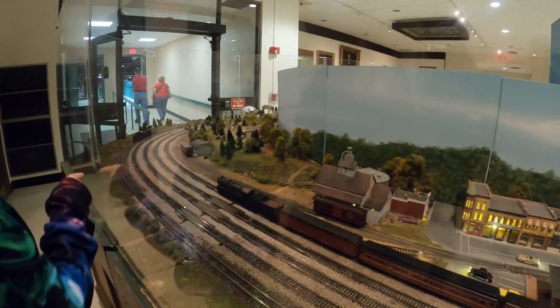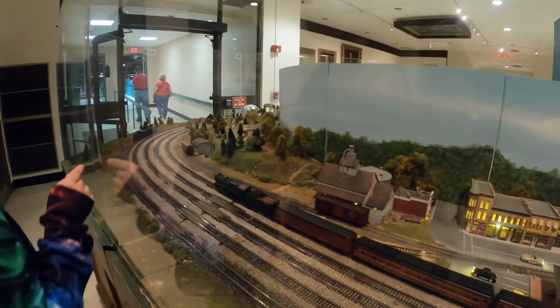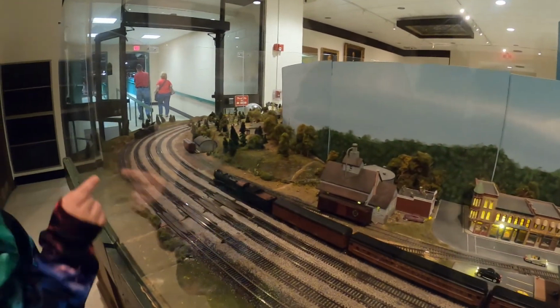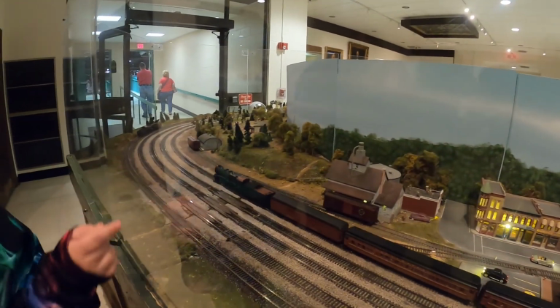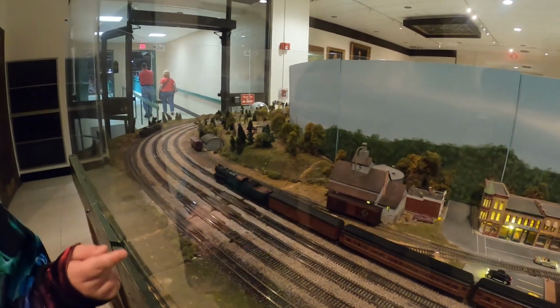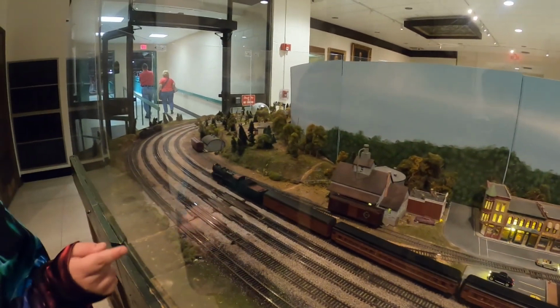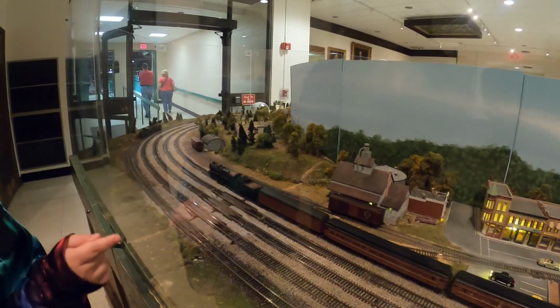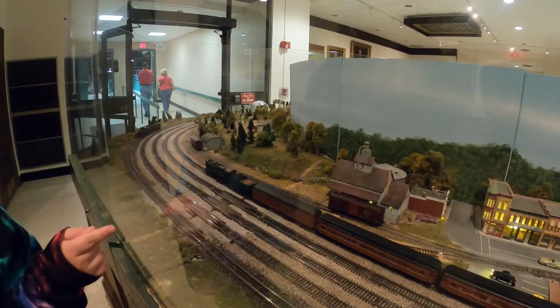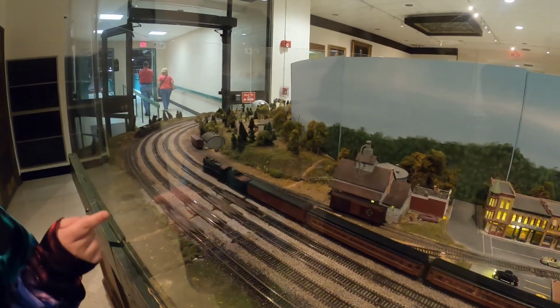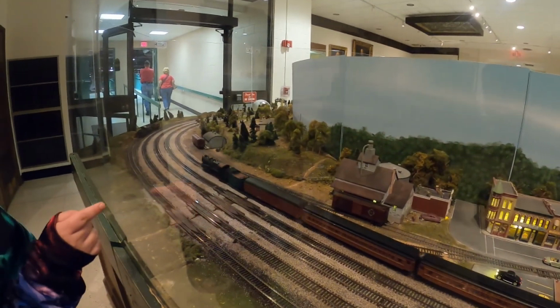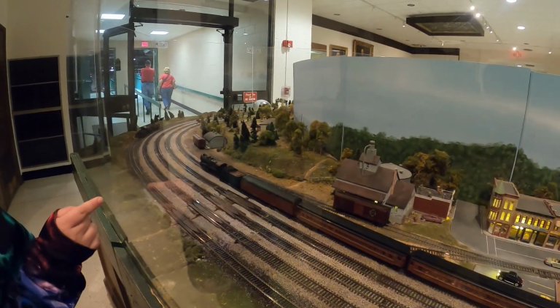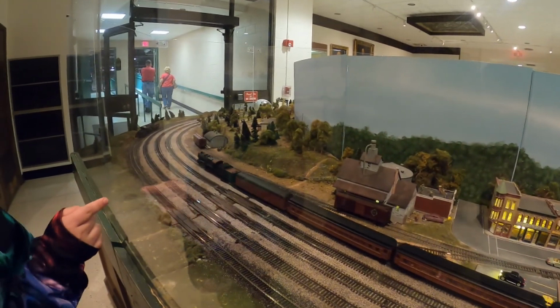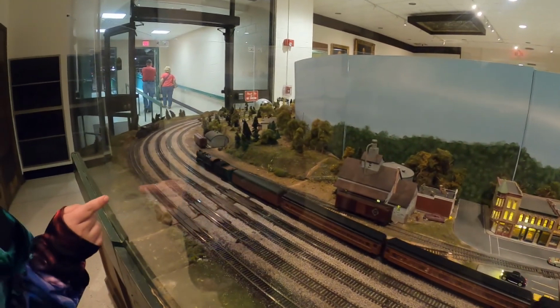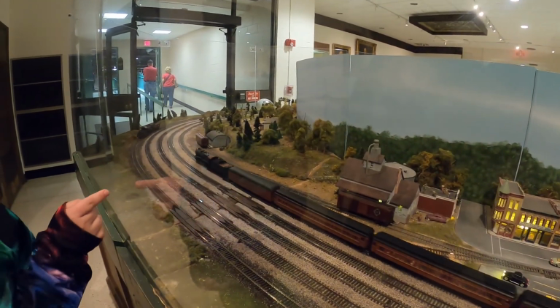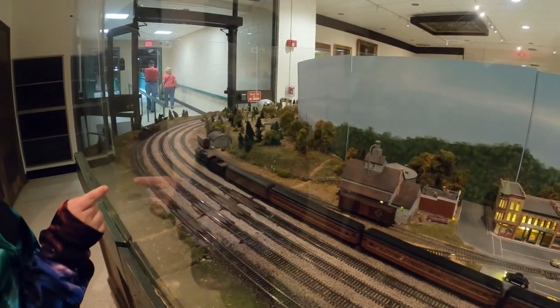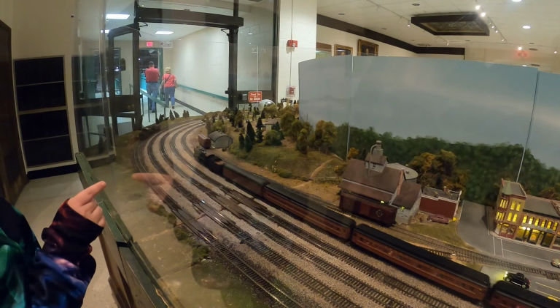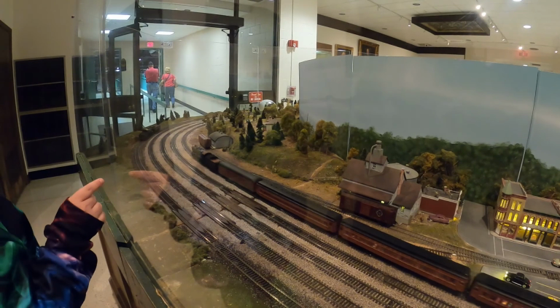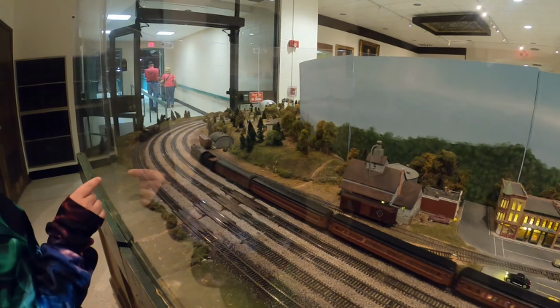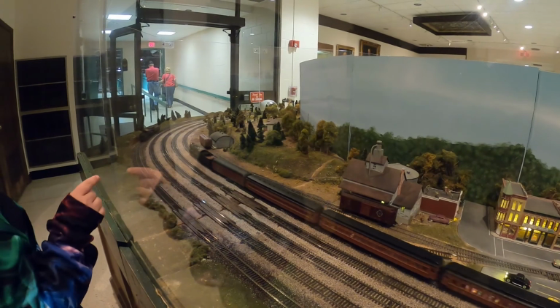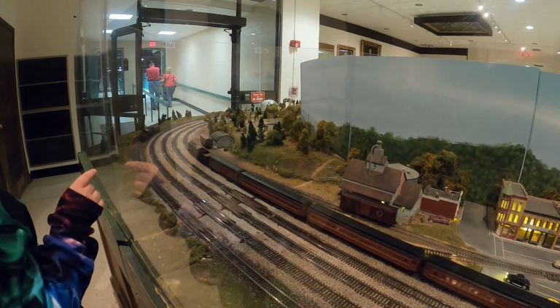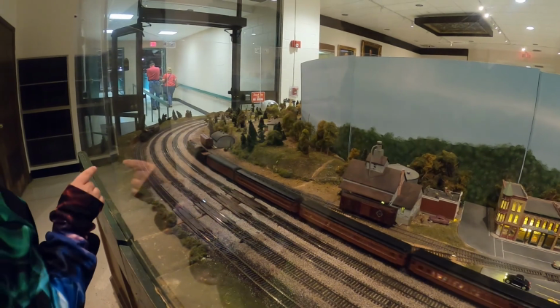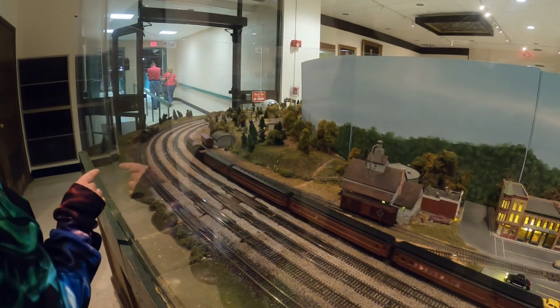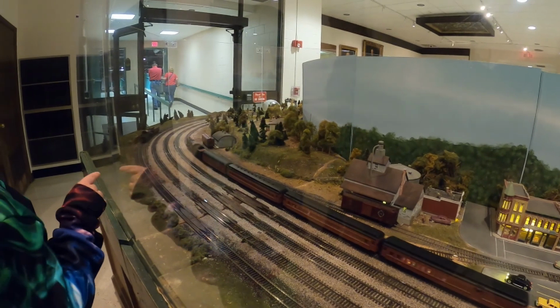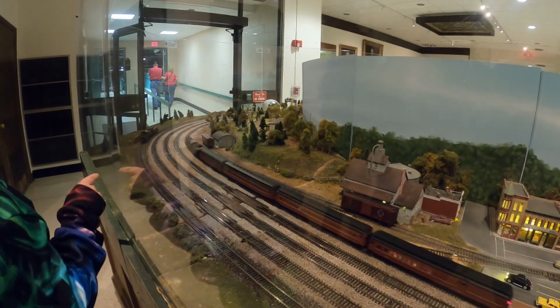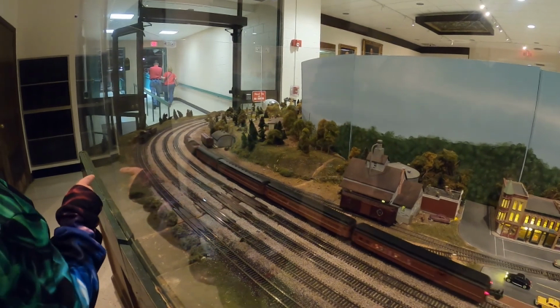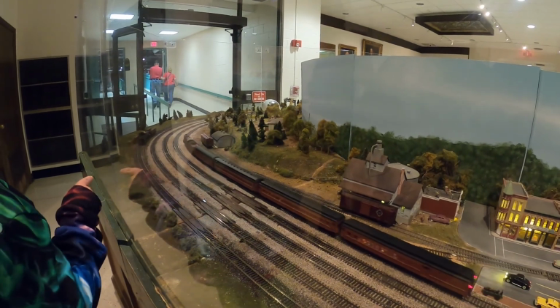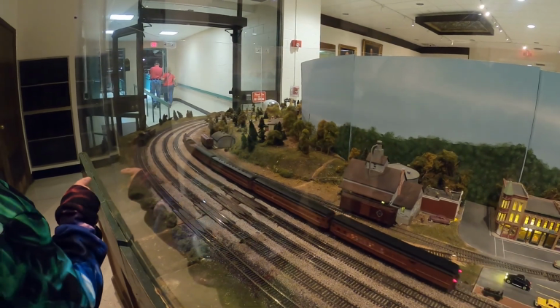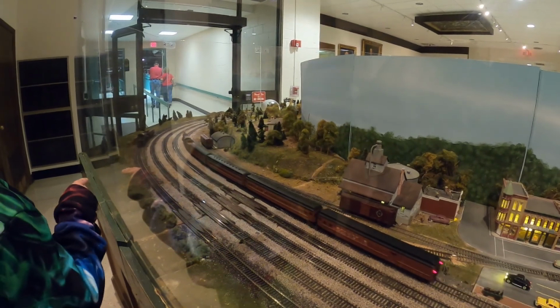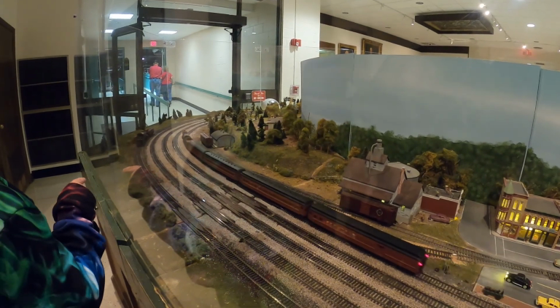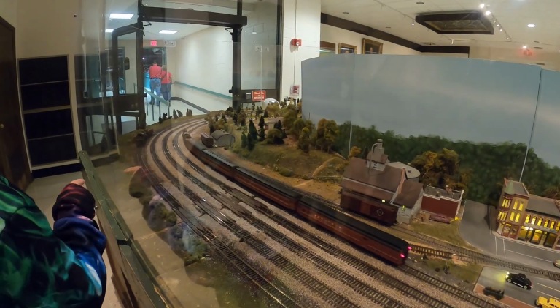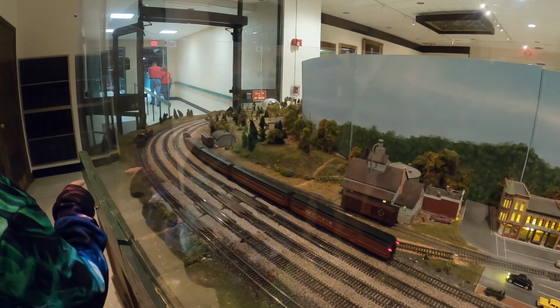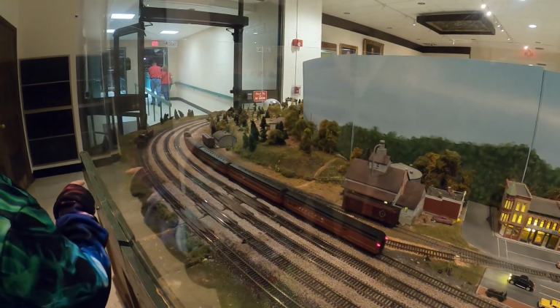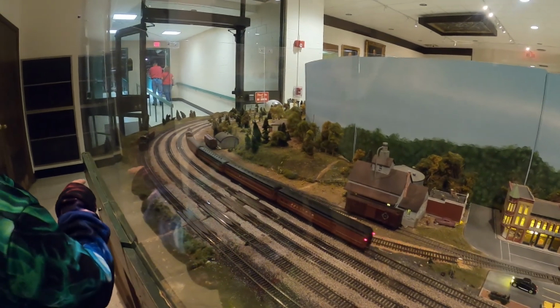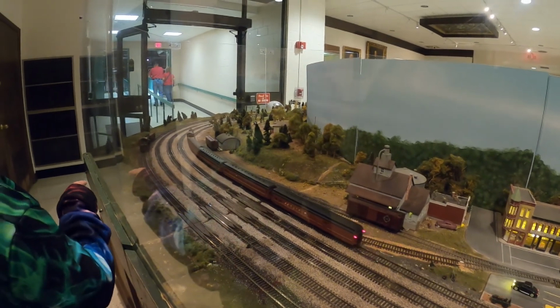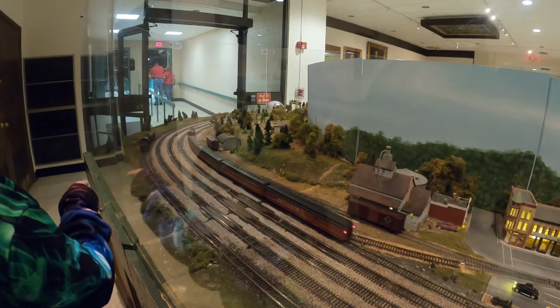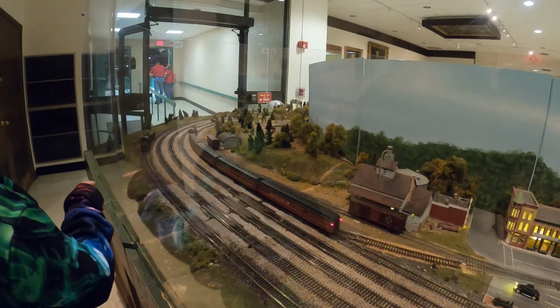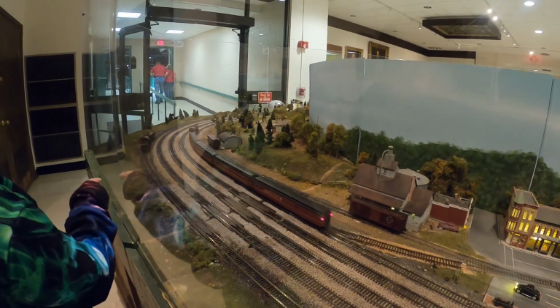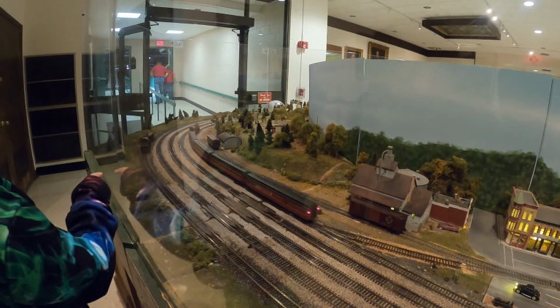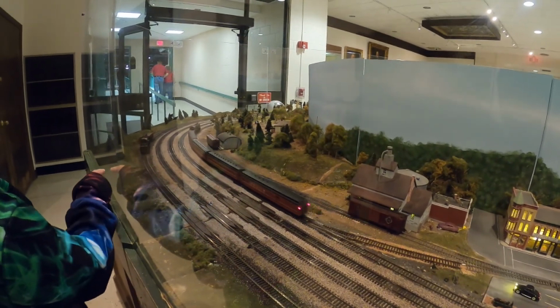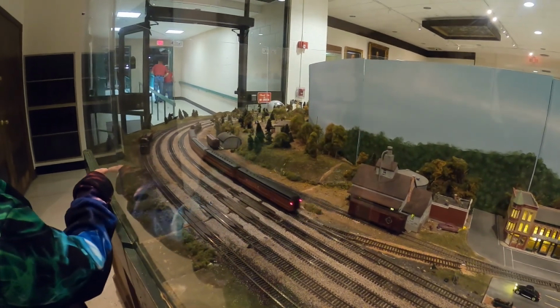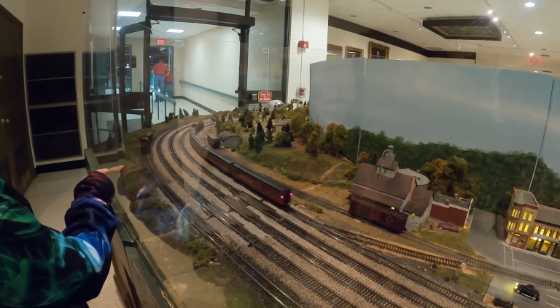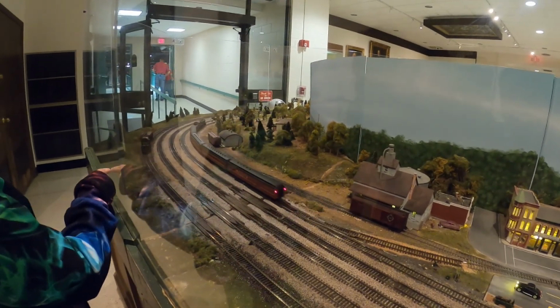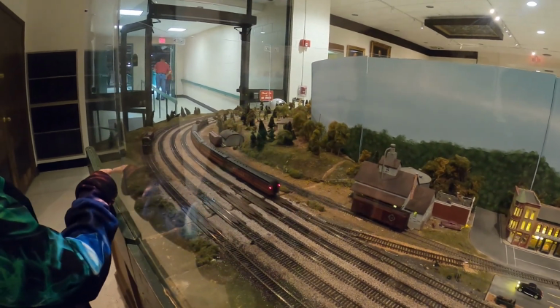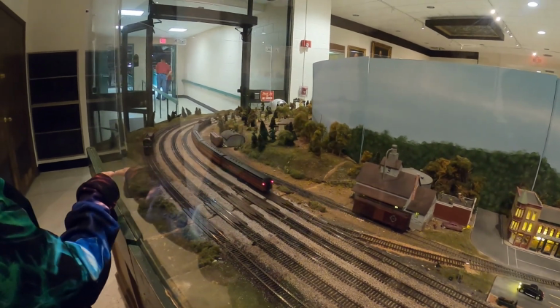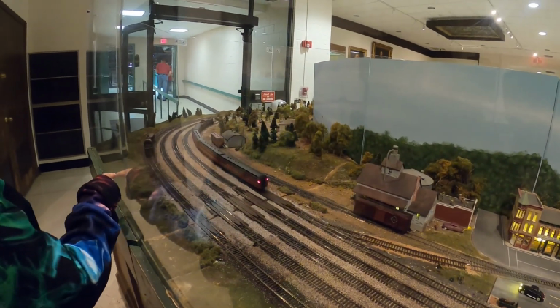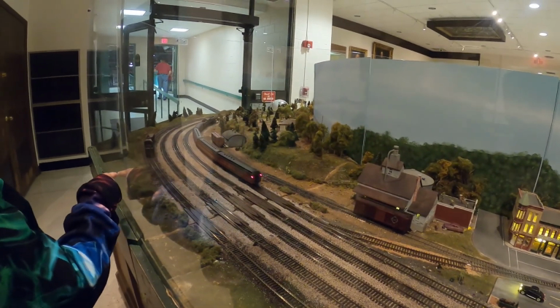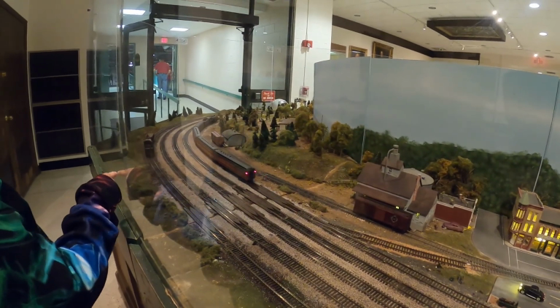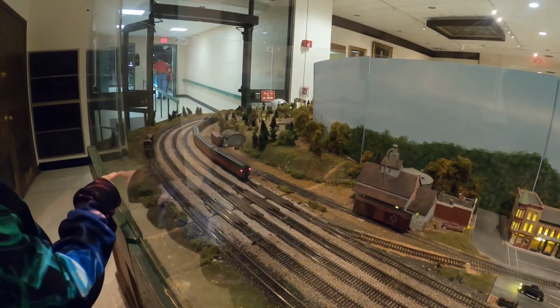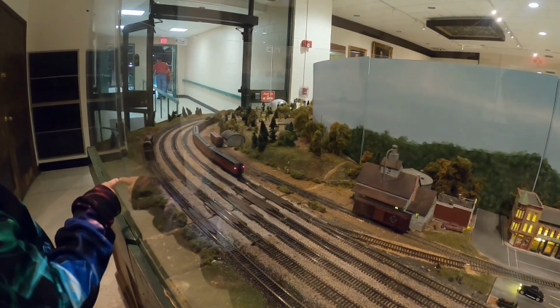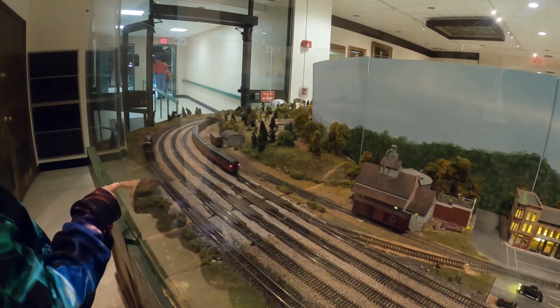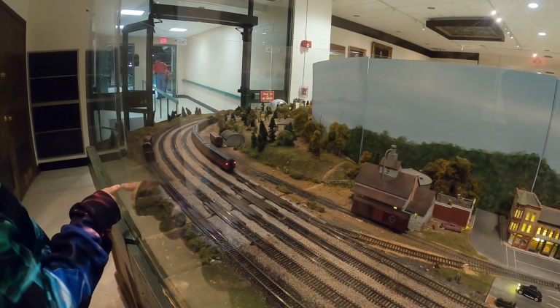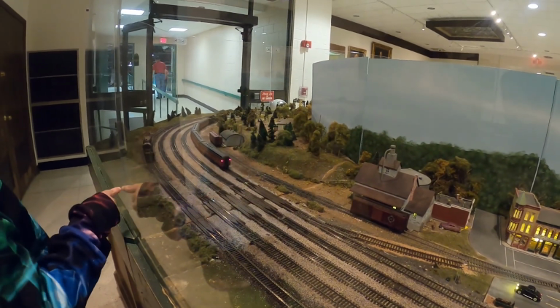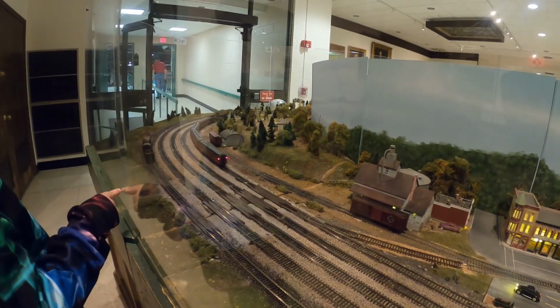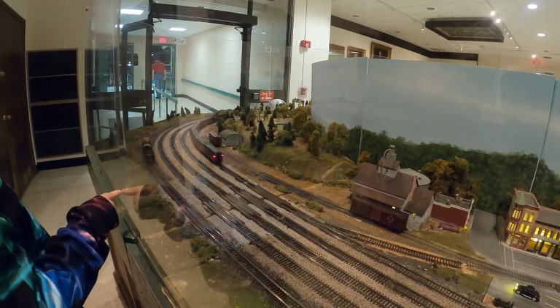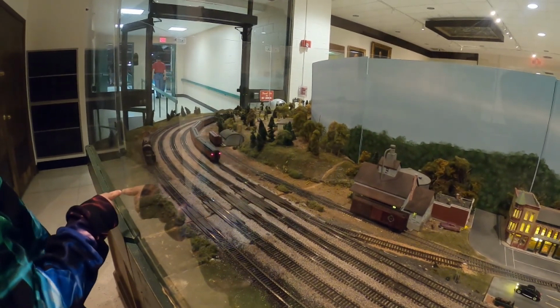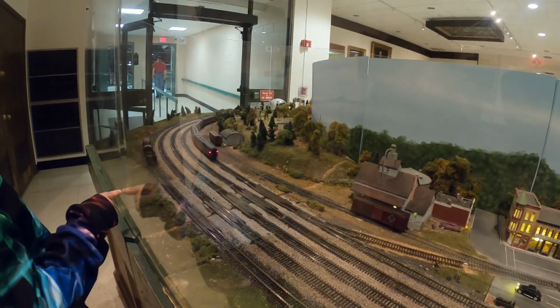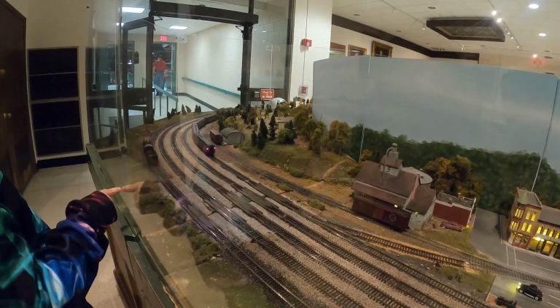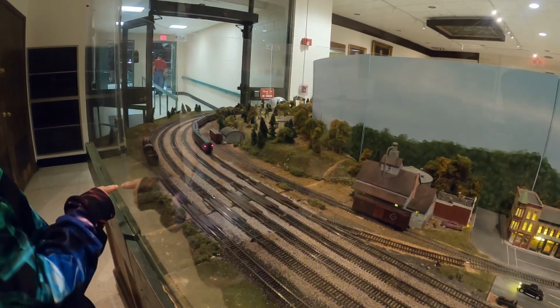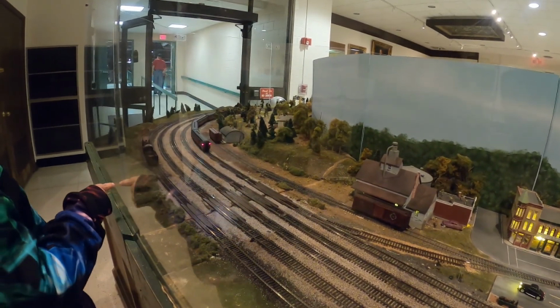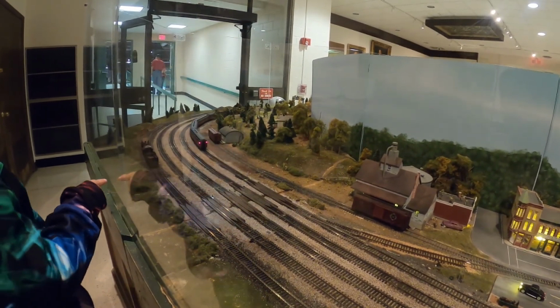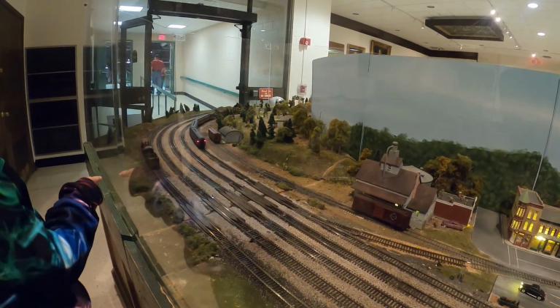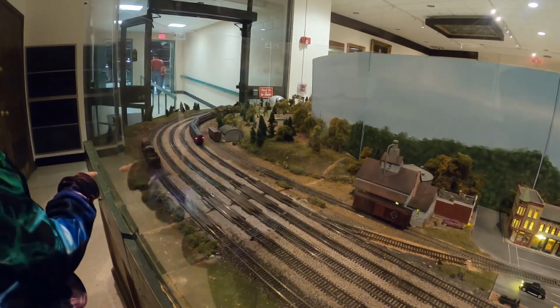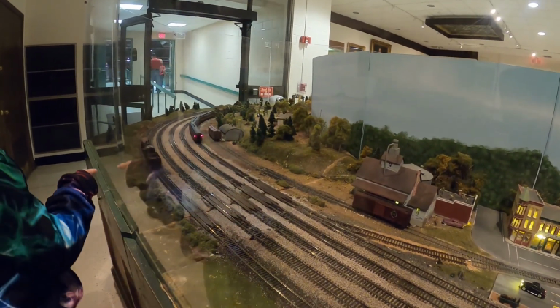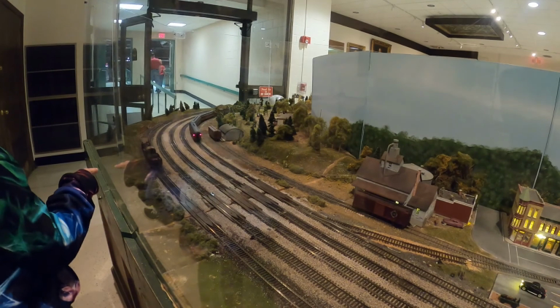Here's another one. That one just took off with all the people inside it. They actually have people in the trains — if you look in the windows.